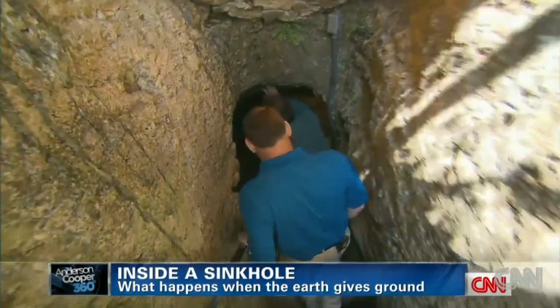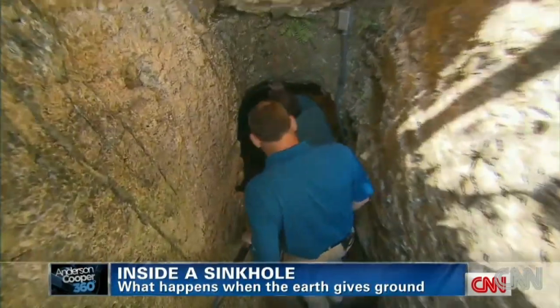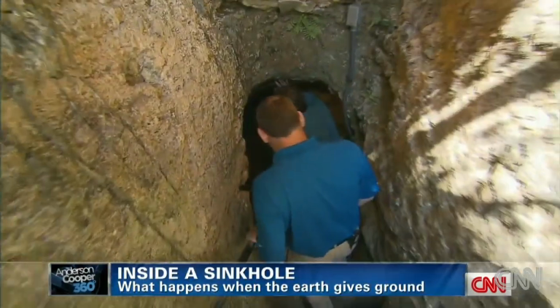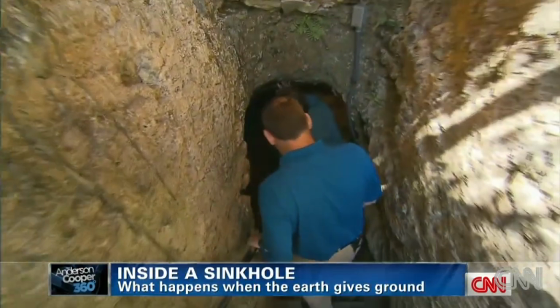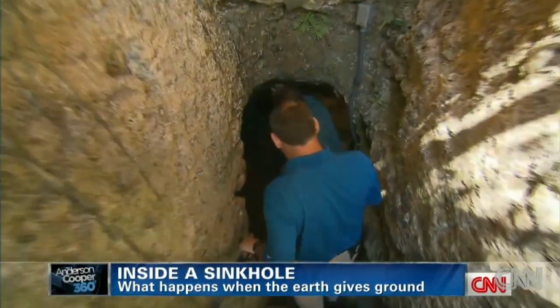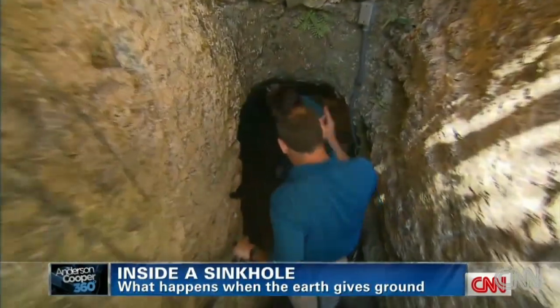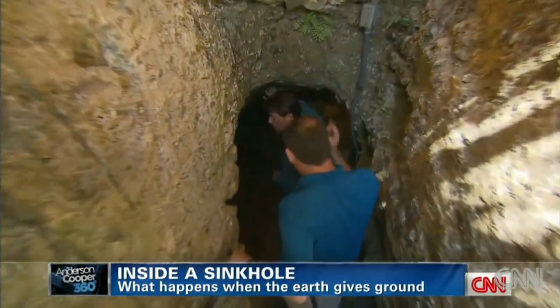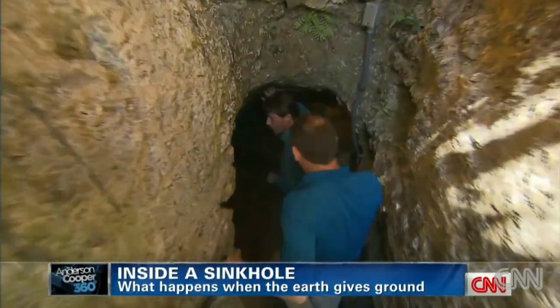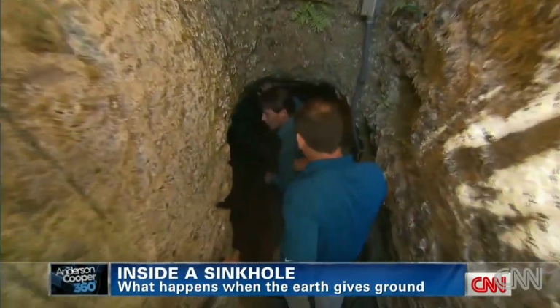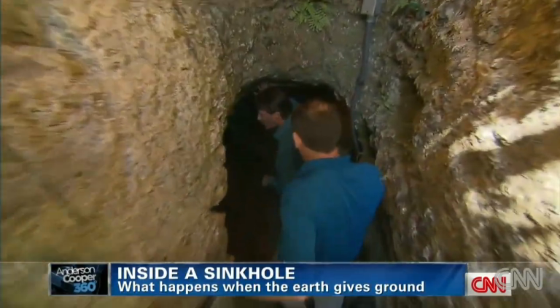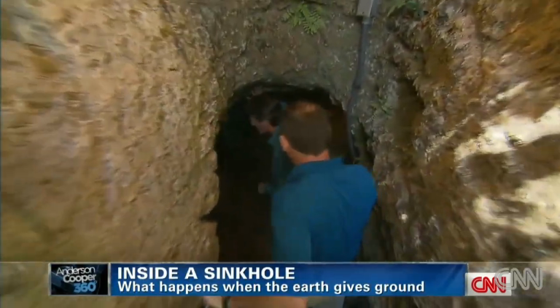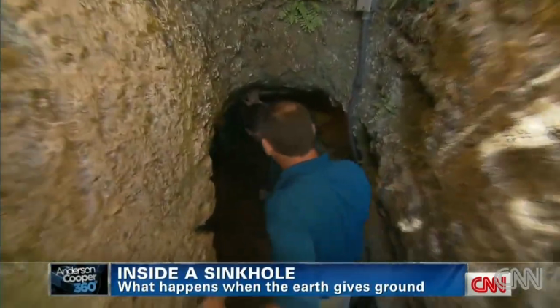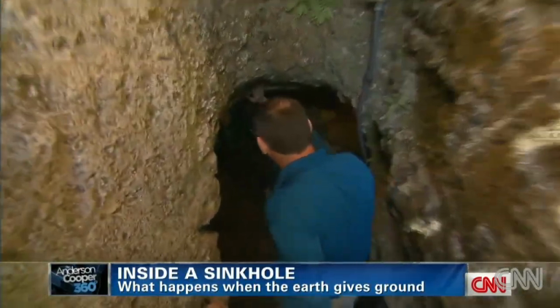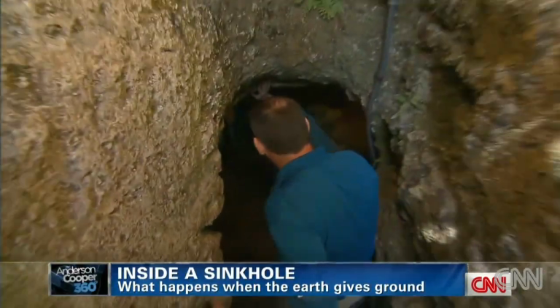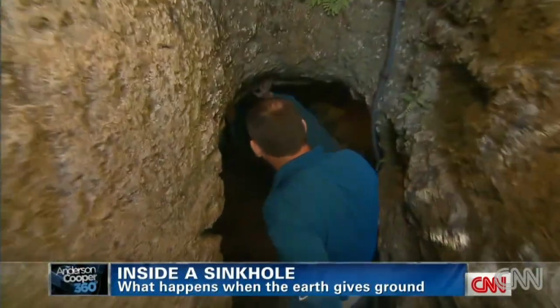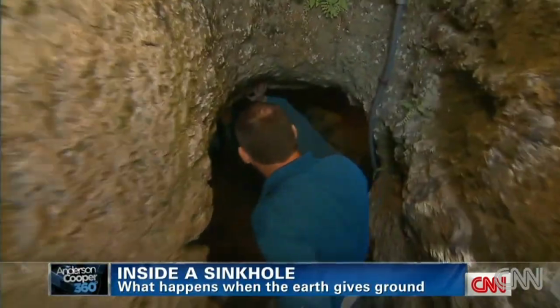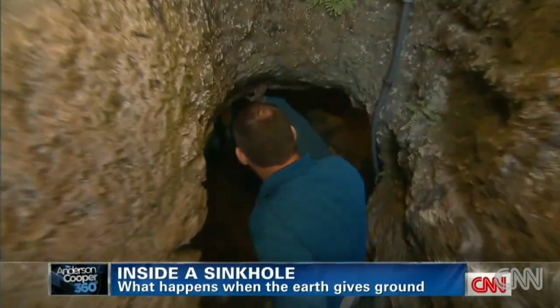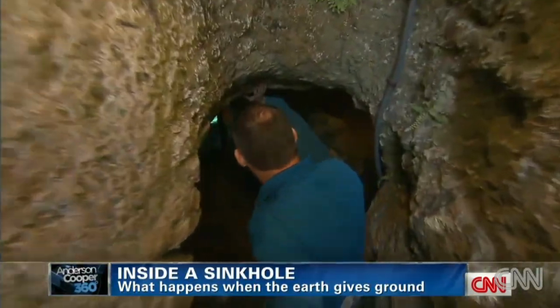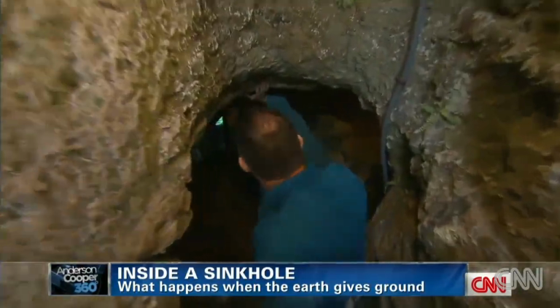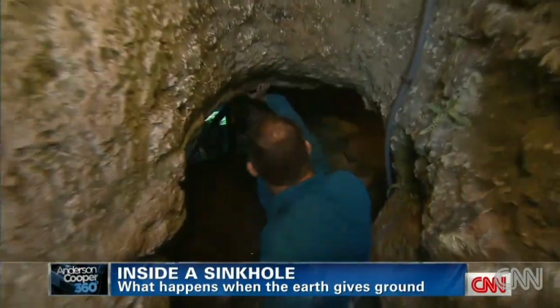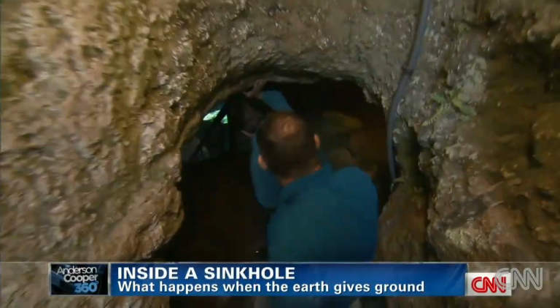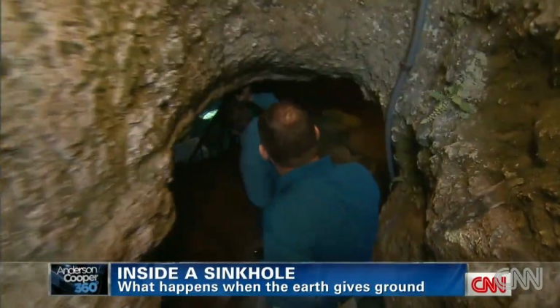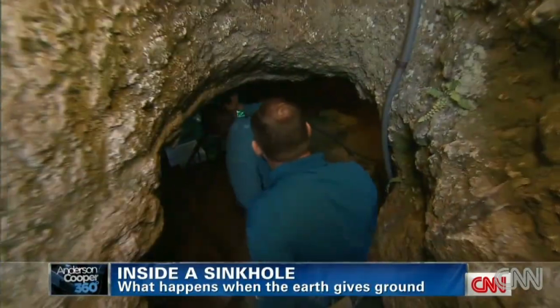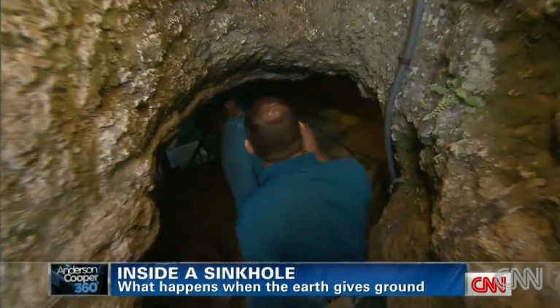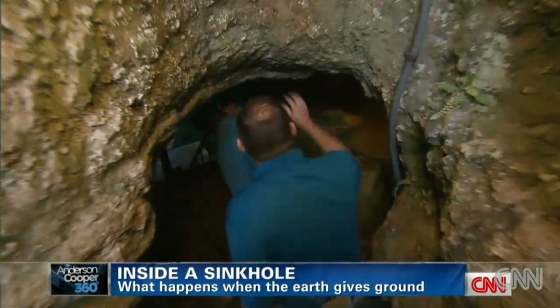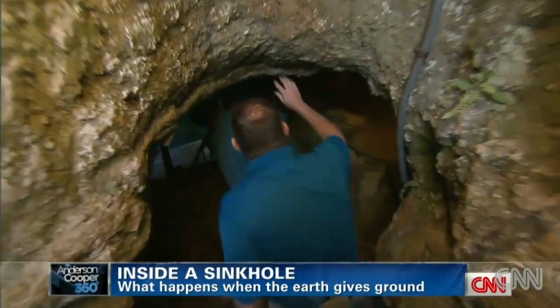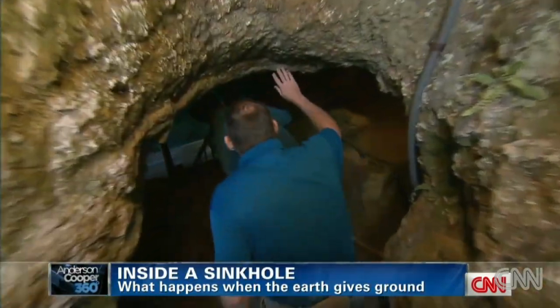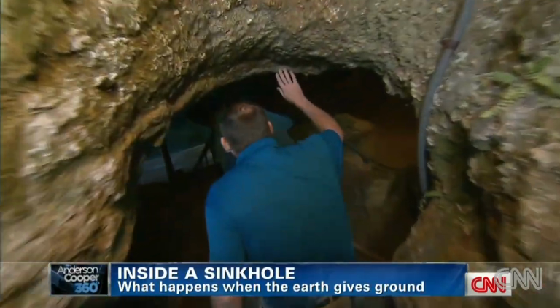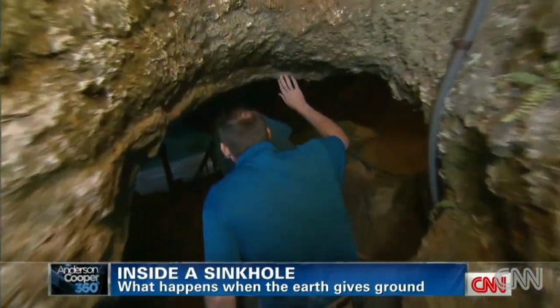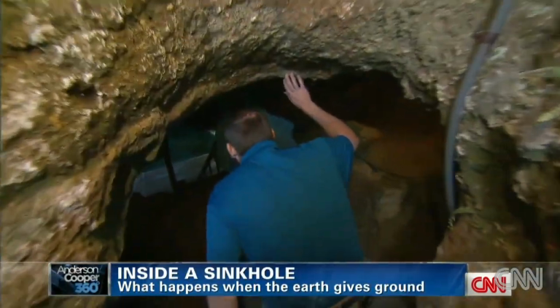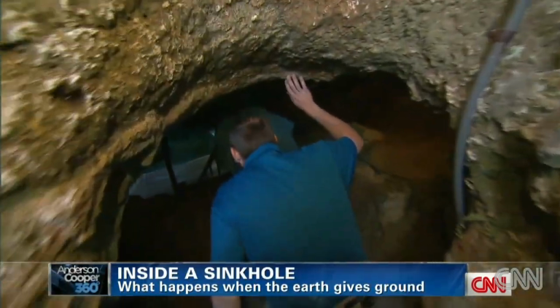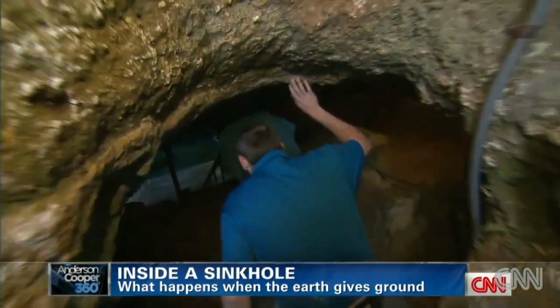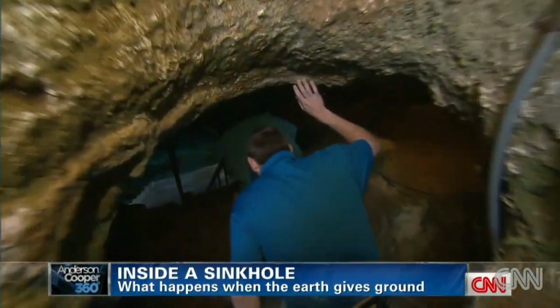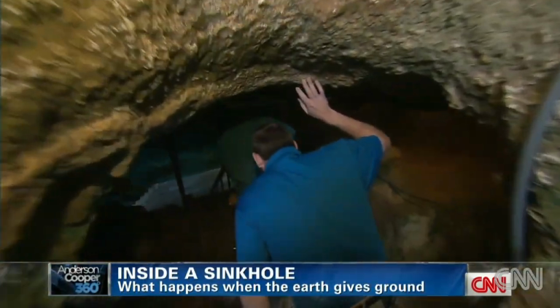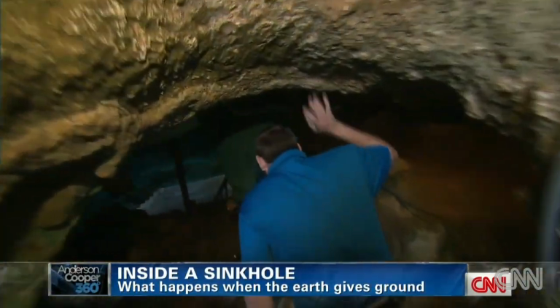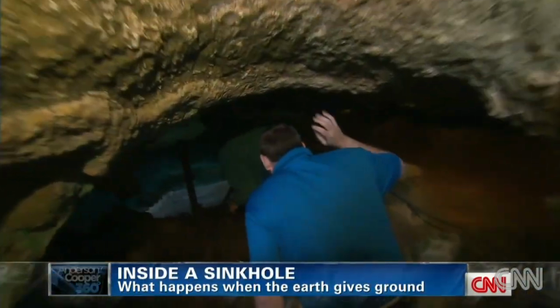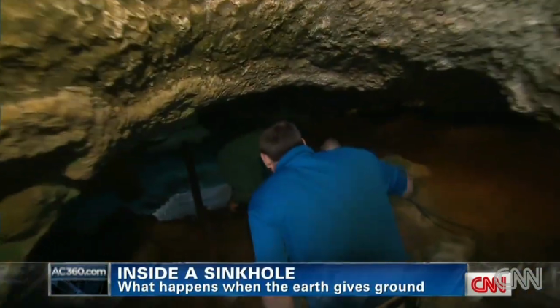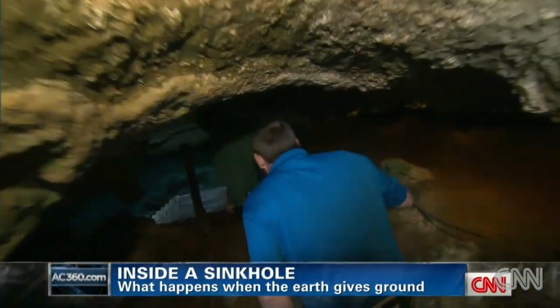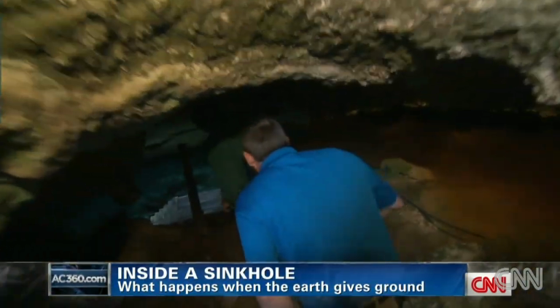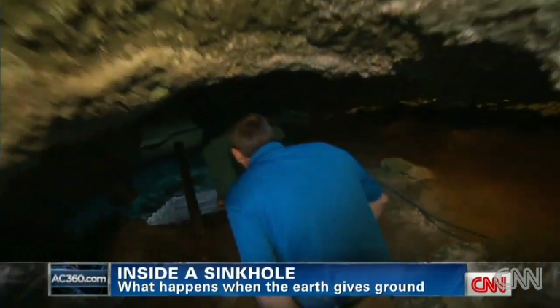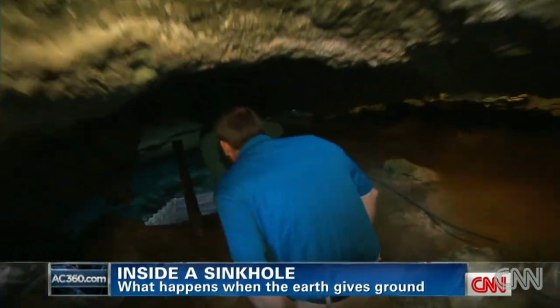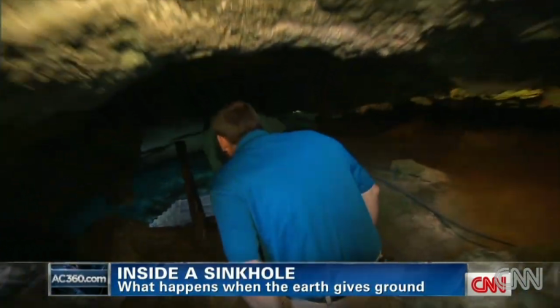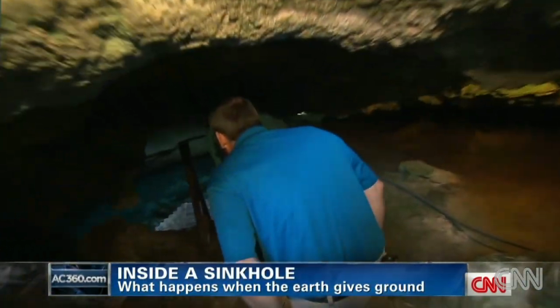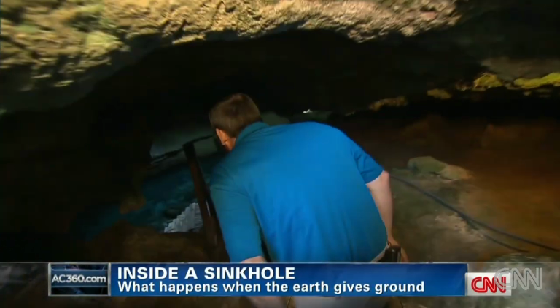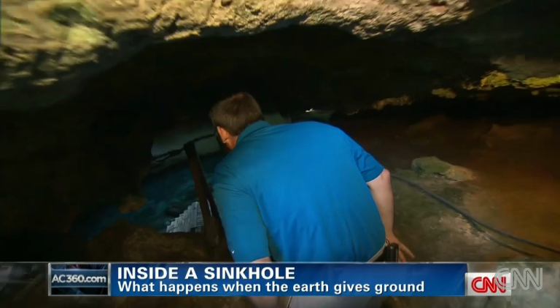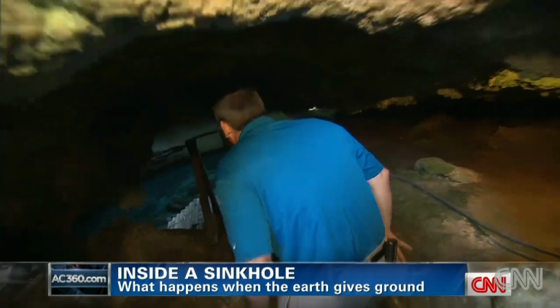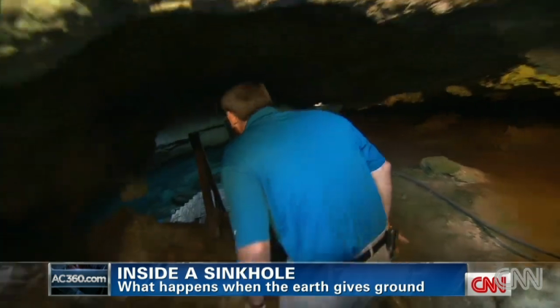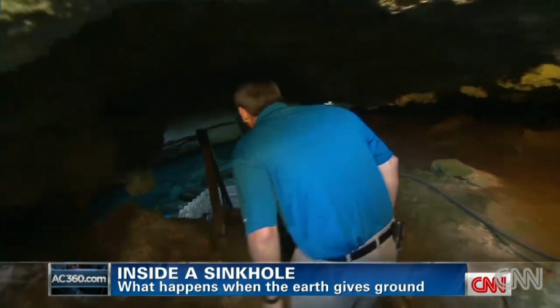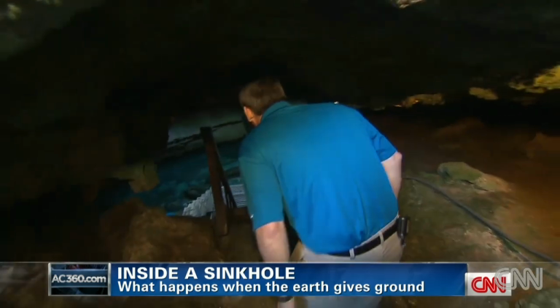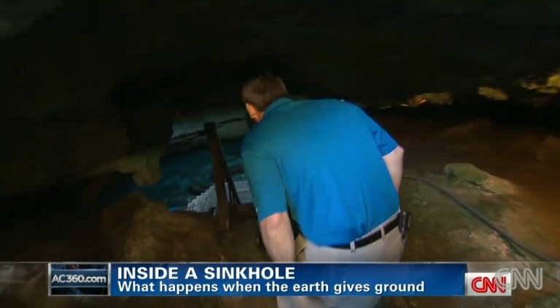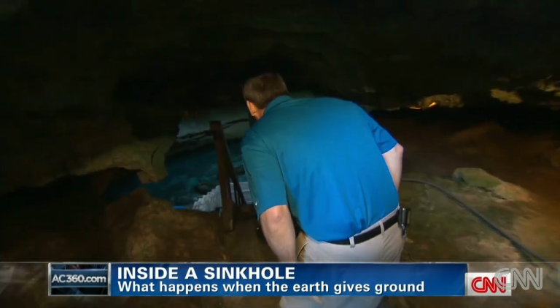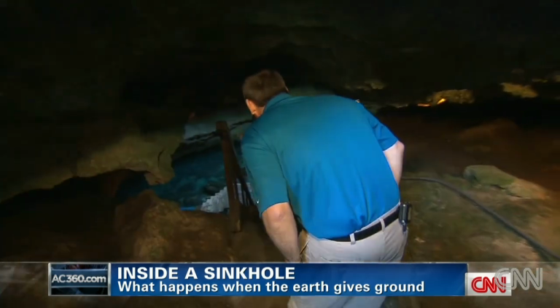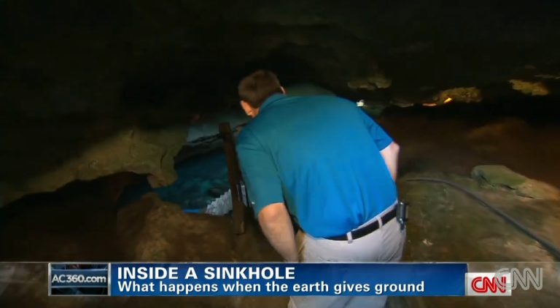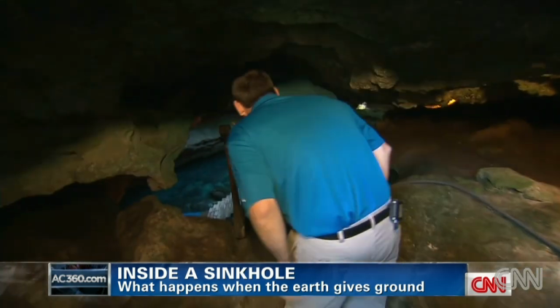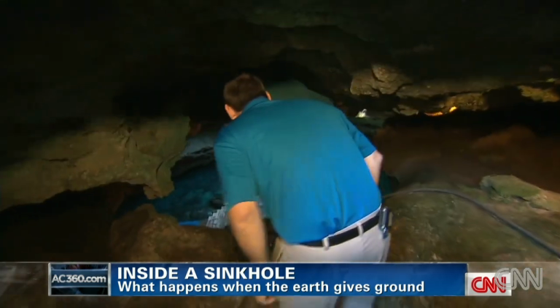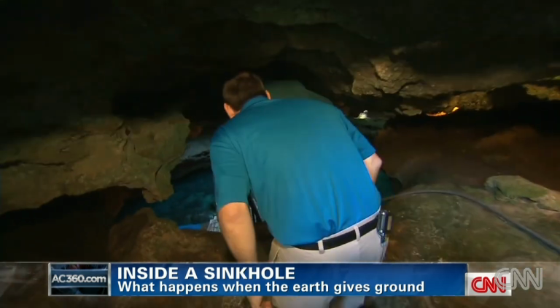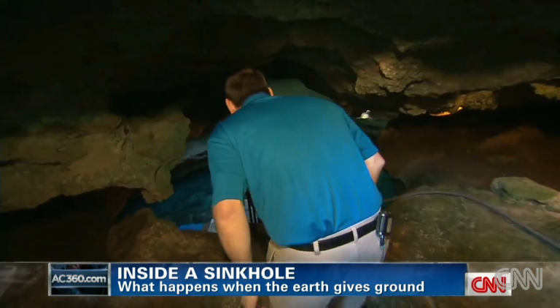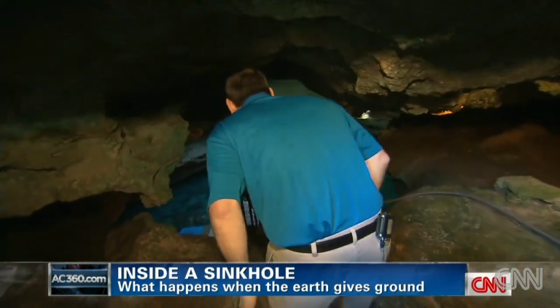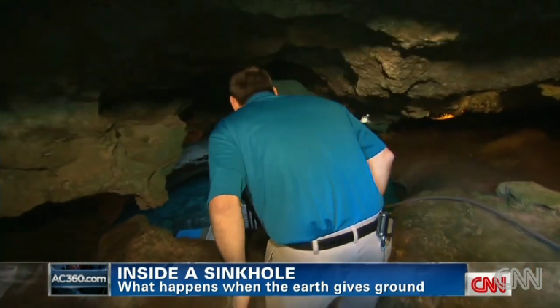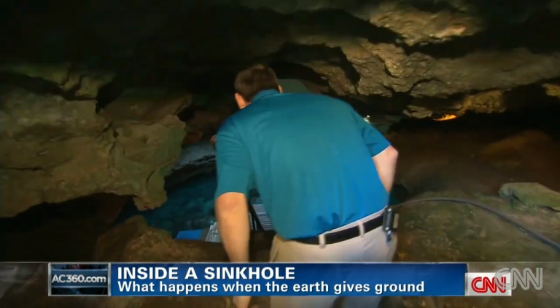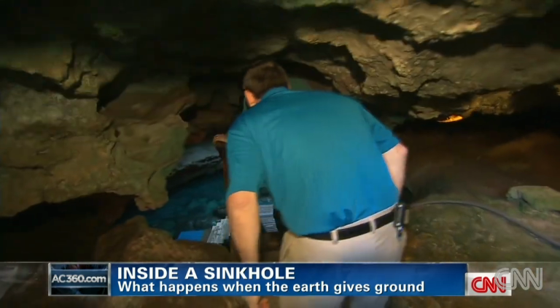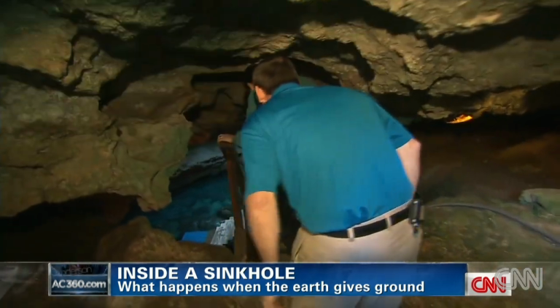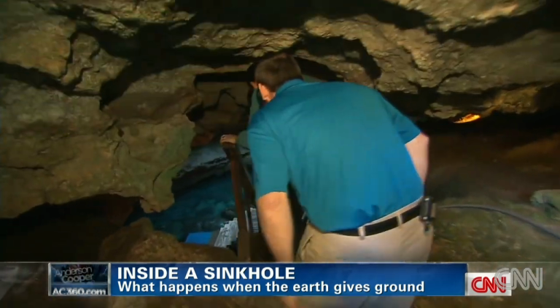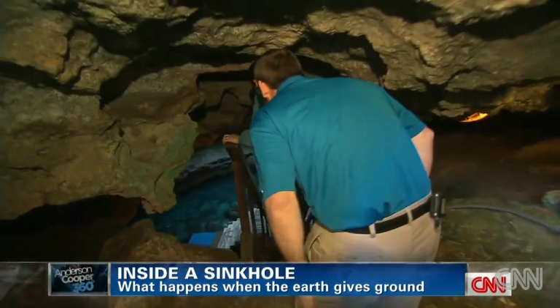What is unusual about this sinkhole is that it's easy to get inside. Called the Devil's Den, it's open to tourists for viewing and diving.